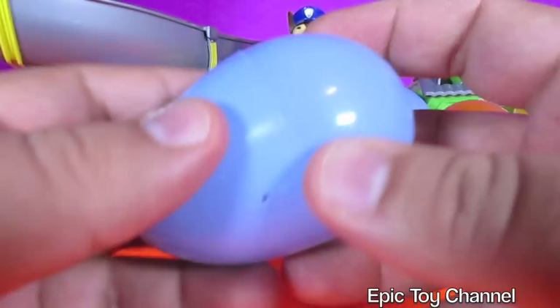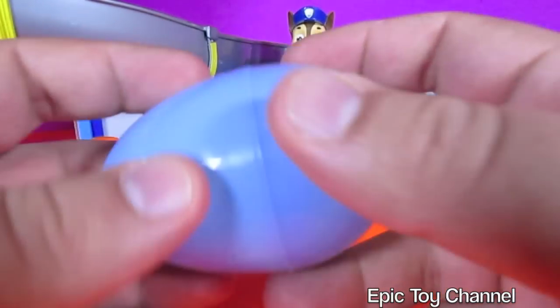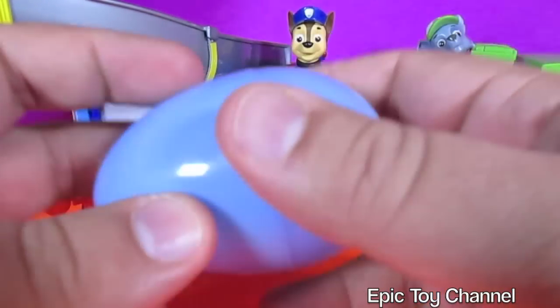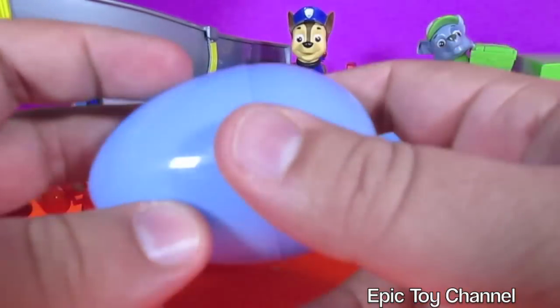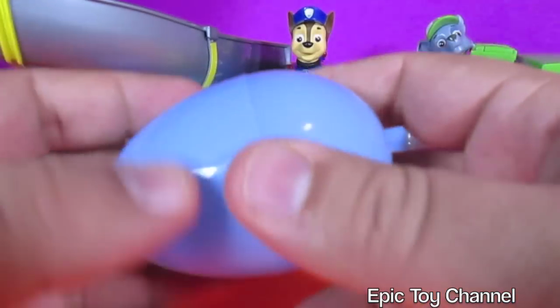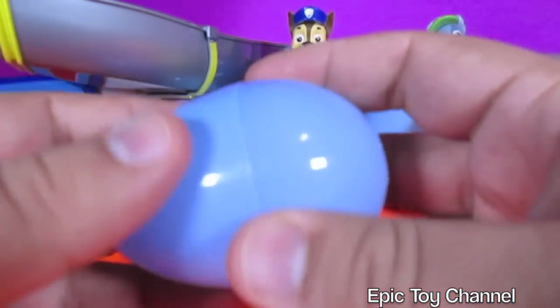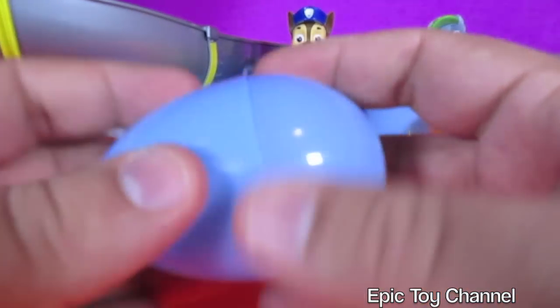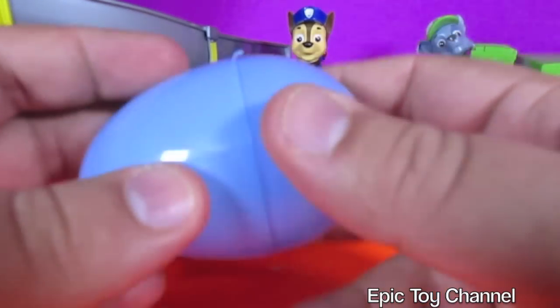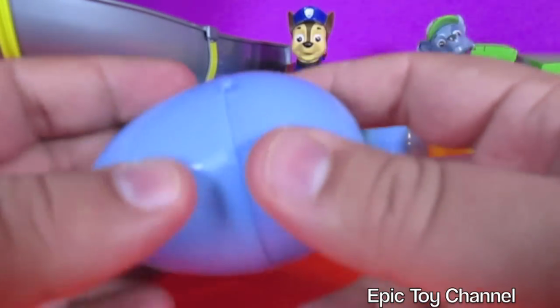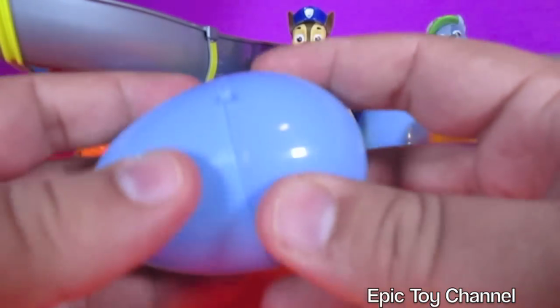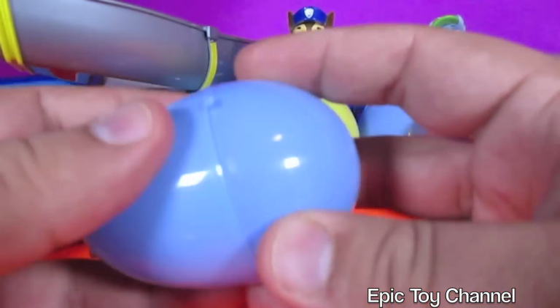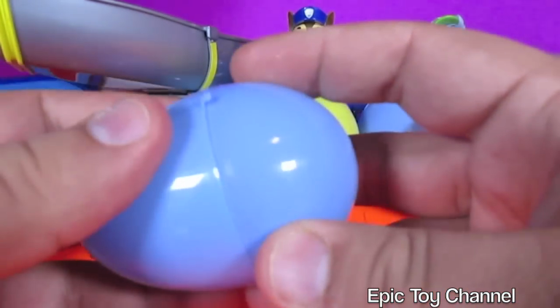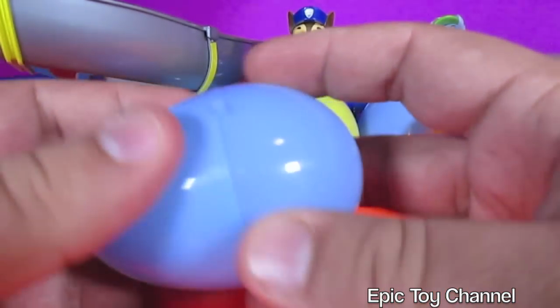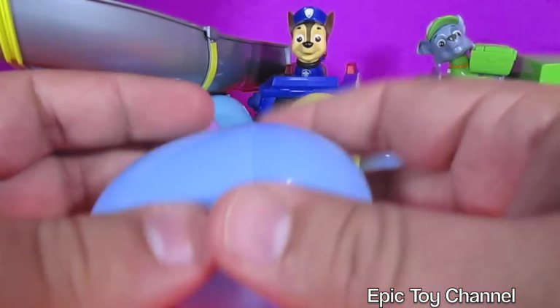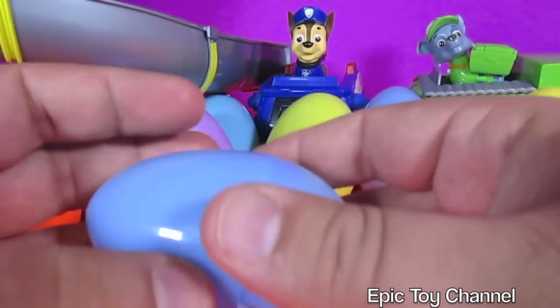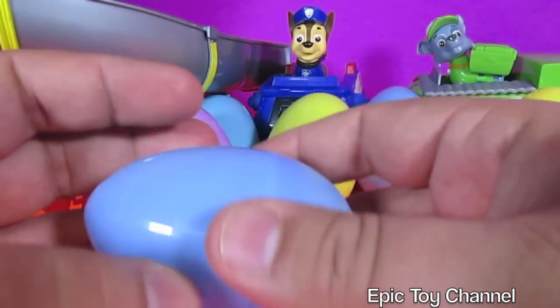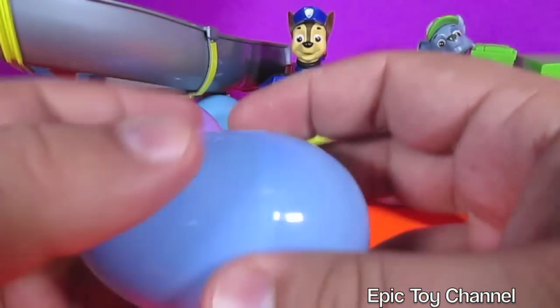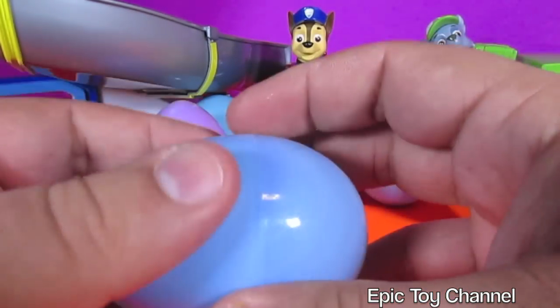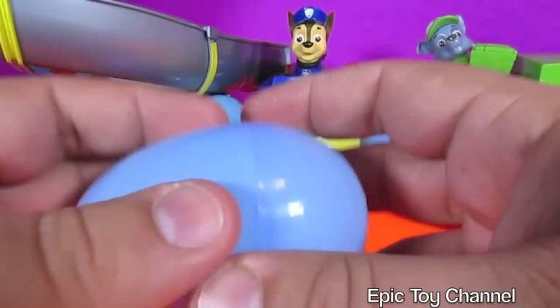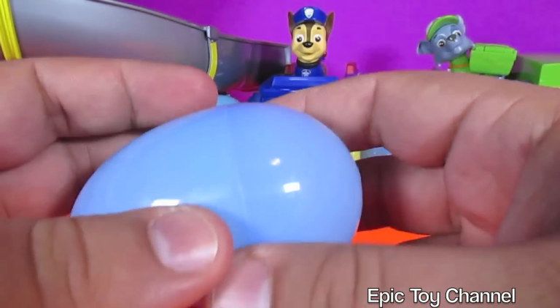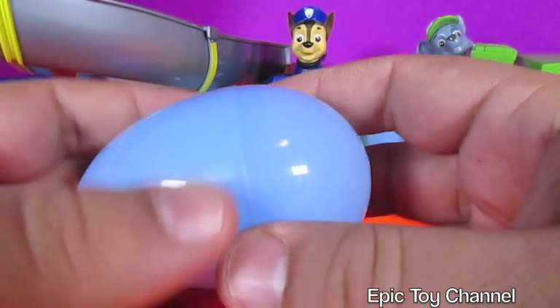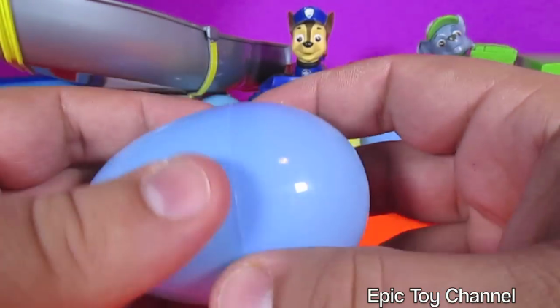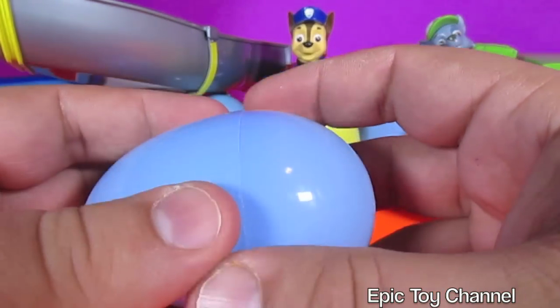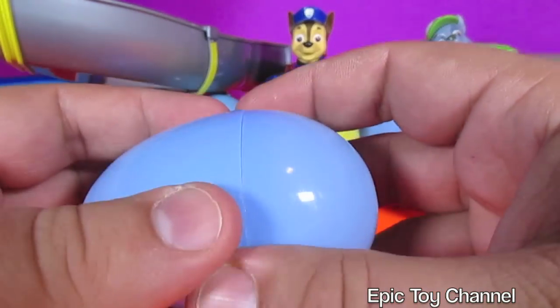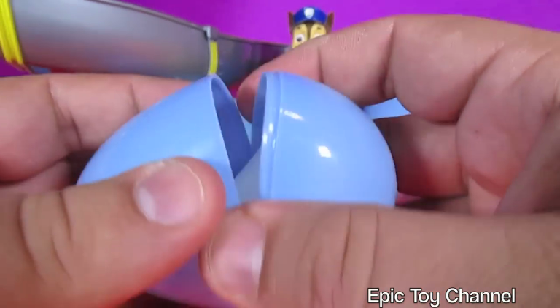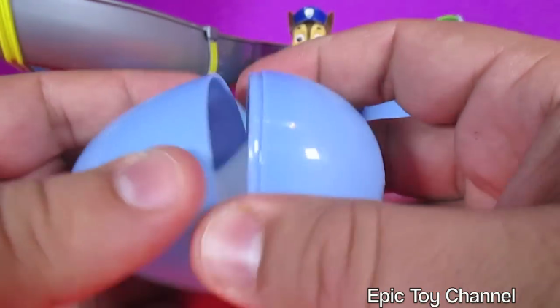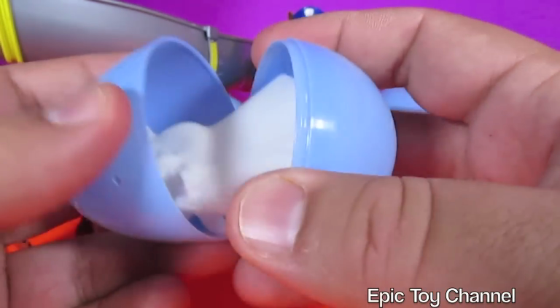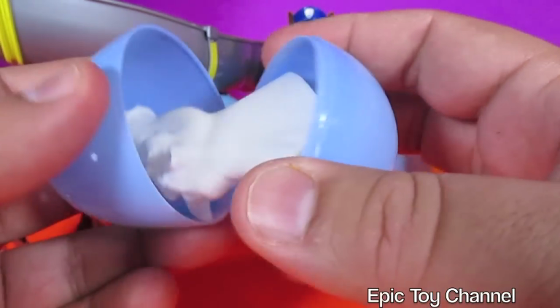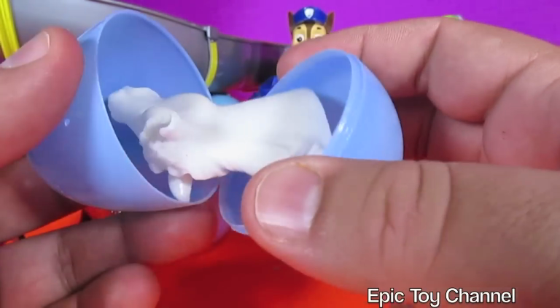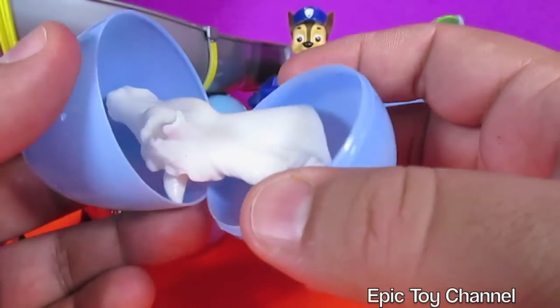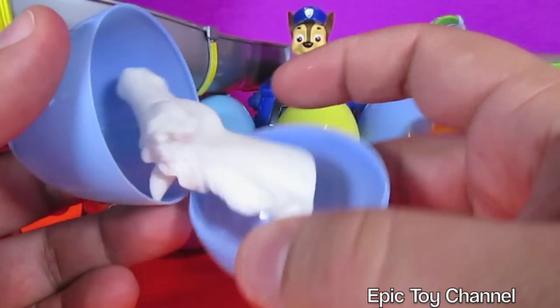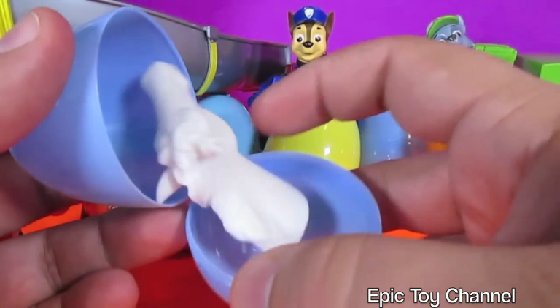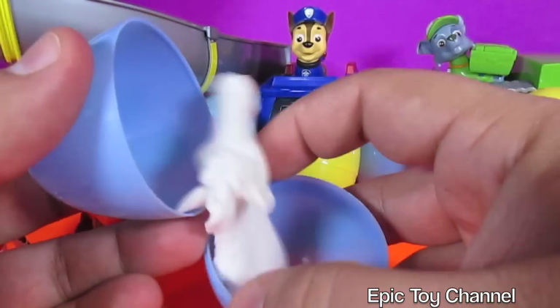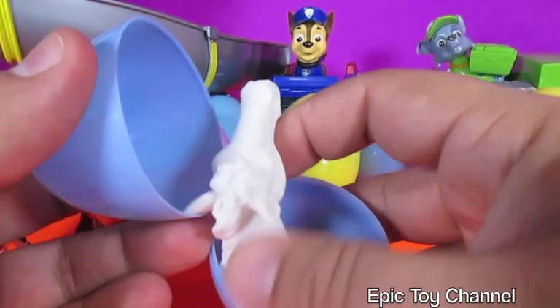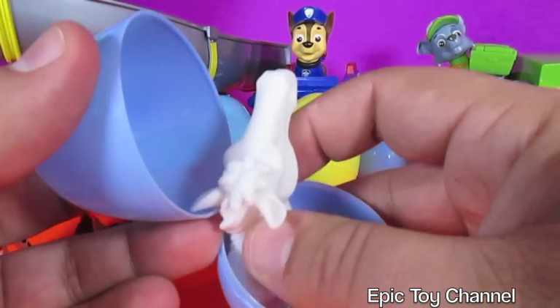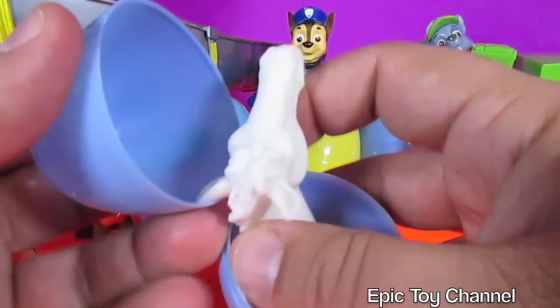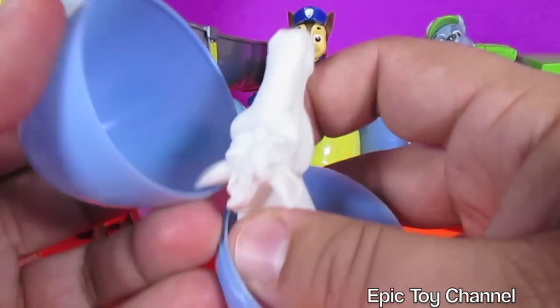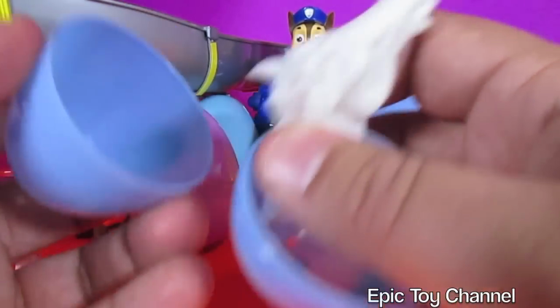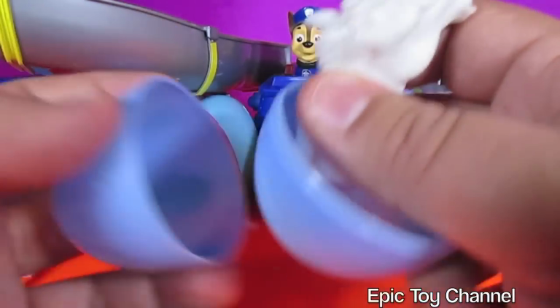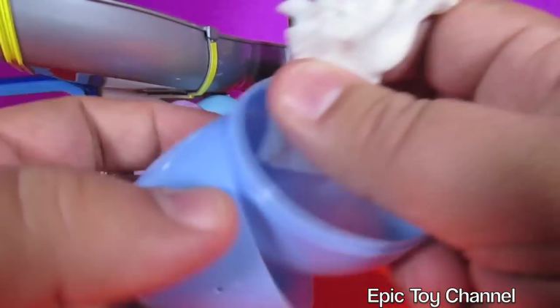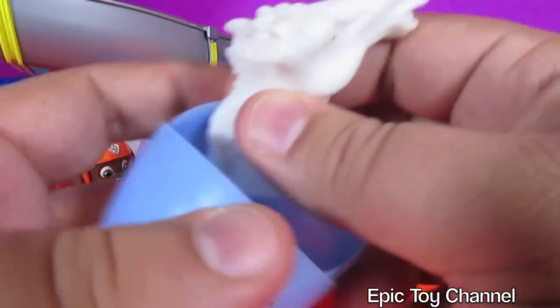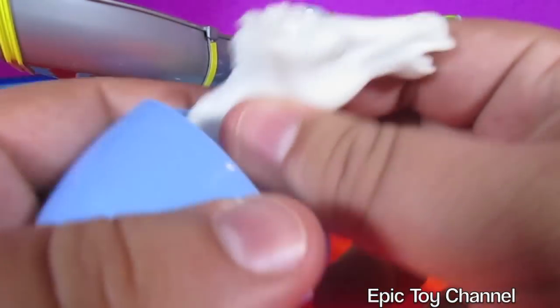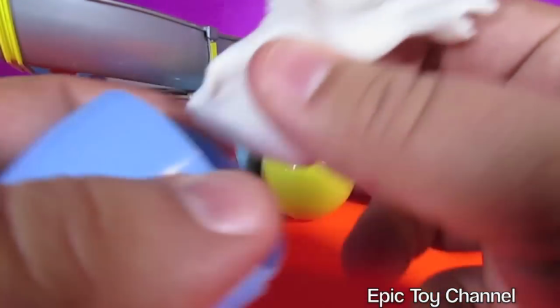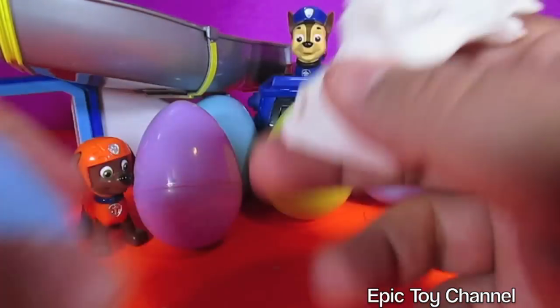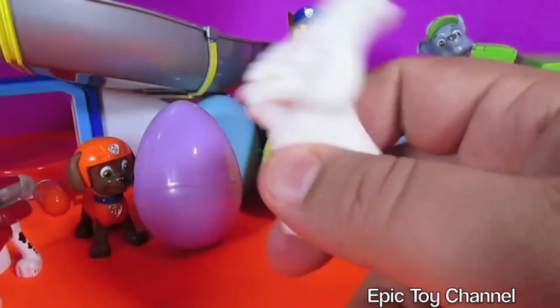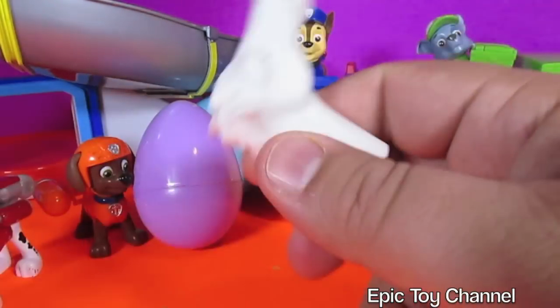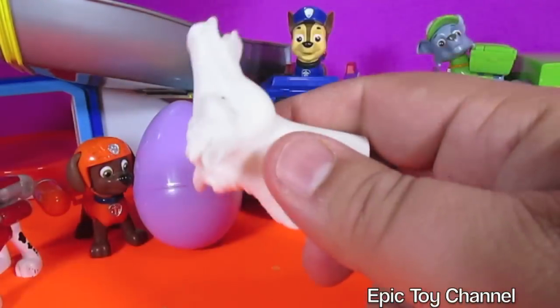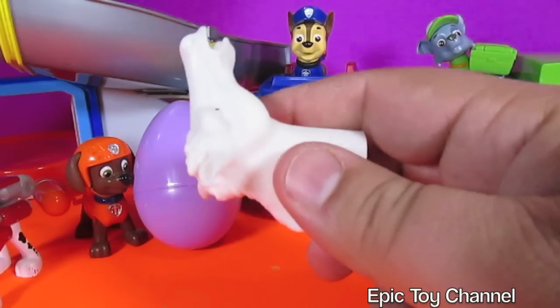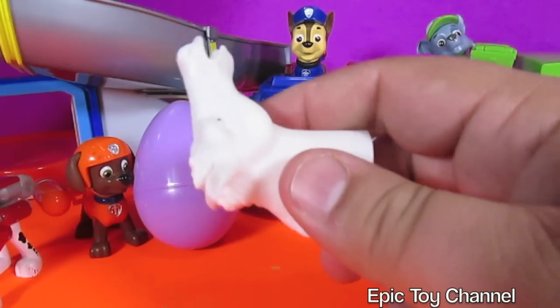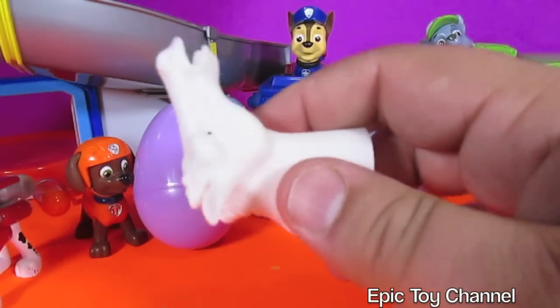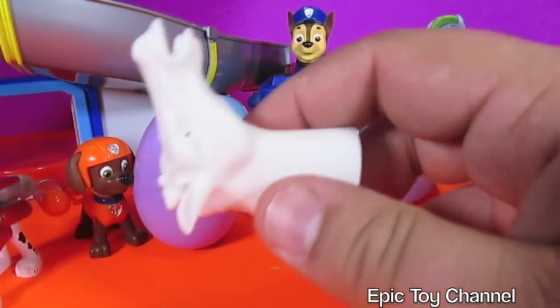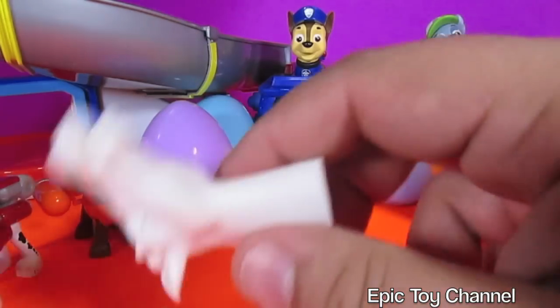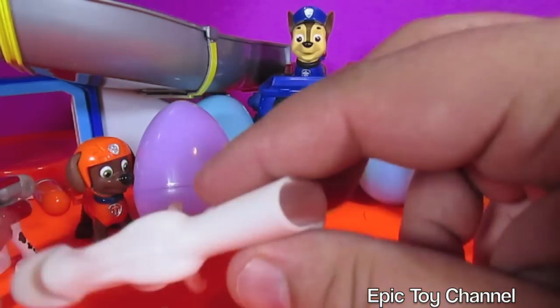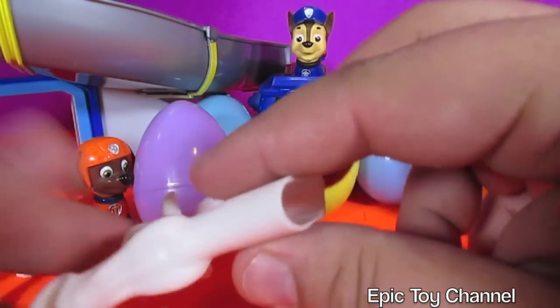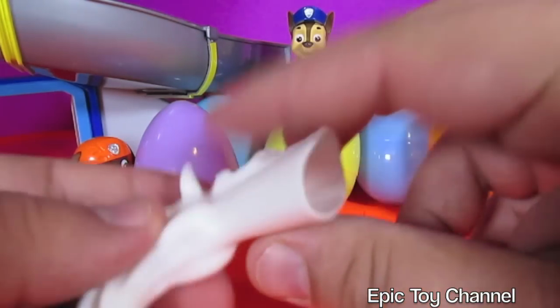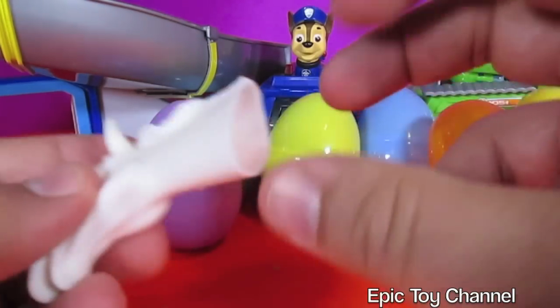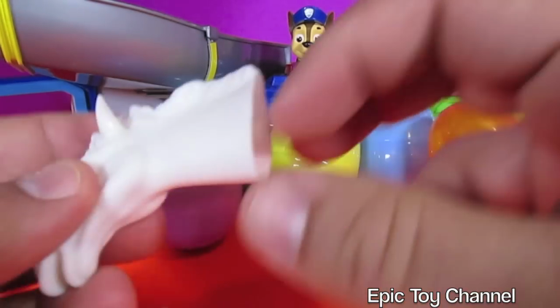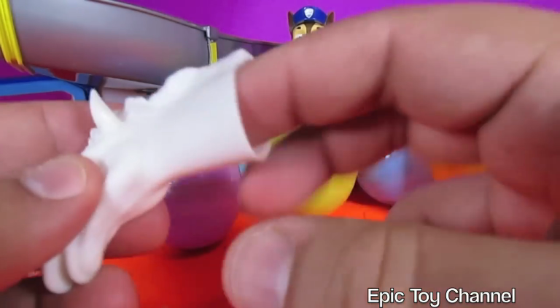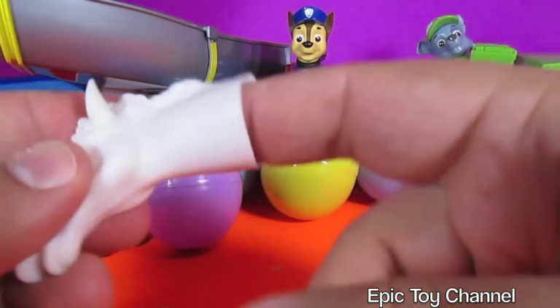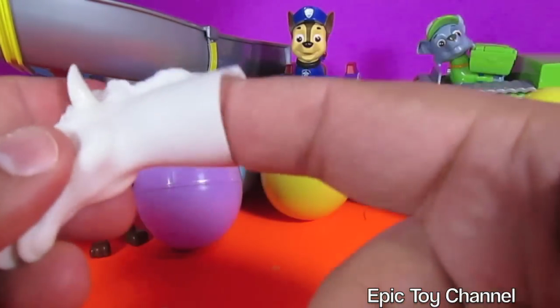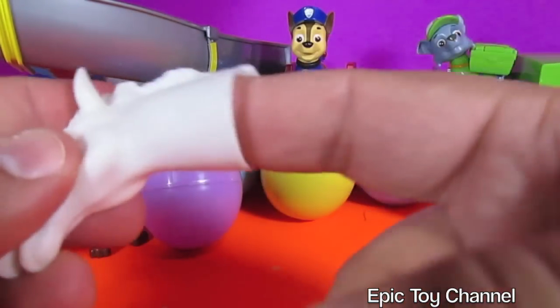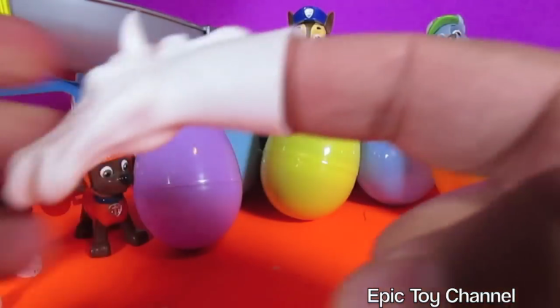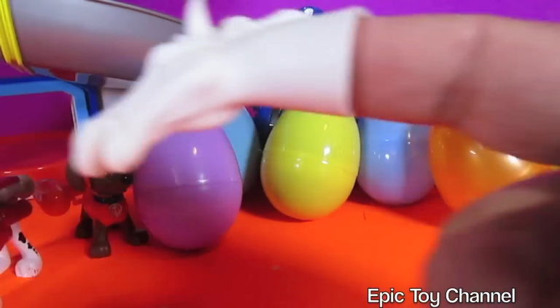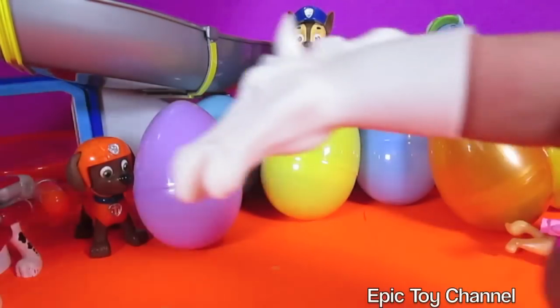Blue ones usually have really cool things inside of them. Another horse head? Are you kidding me?